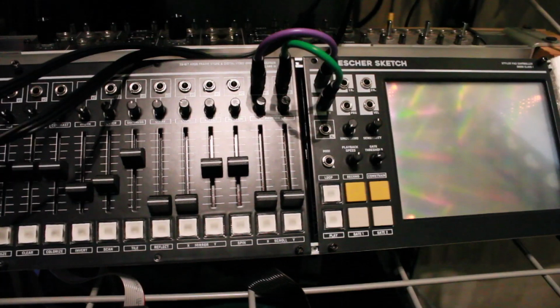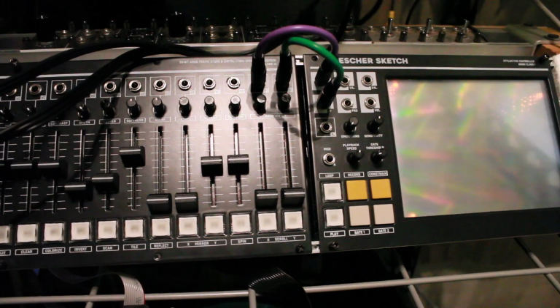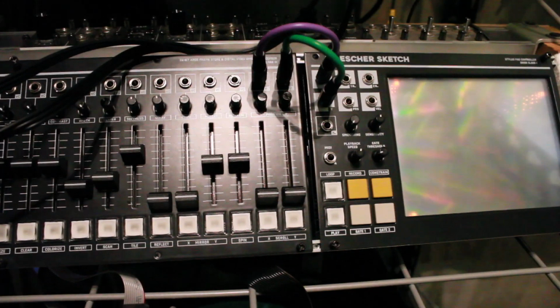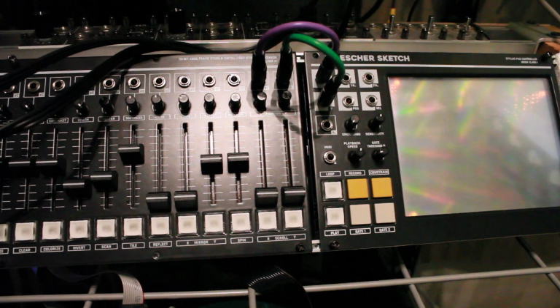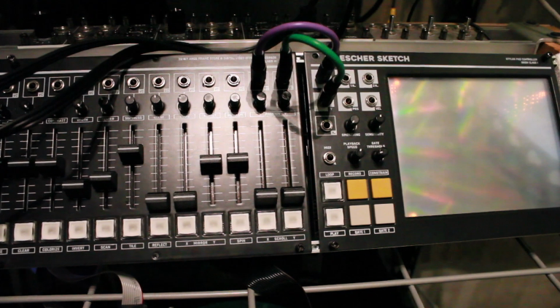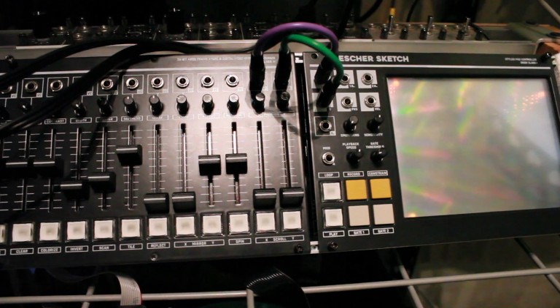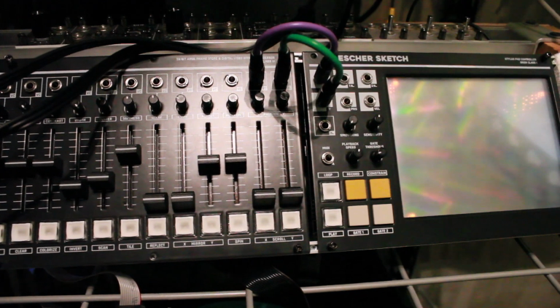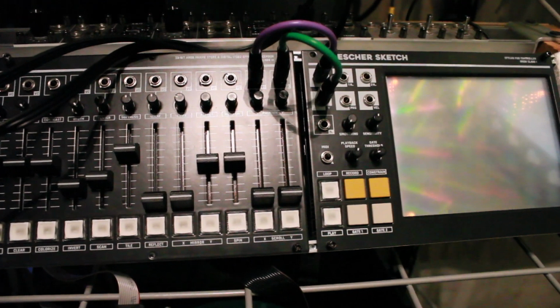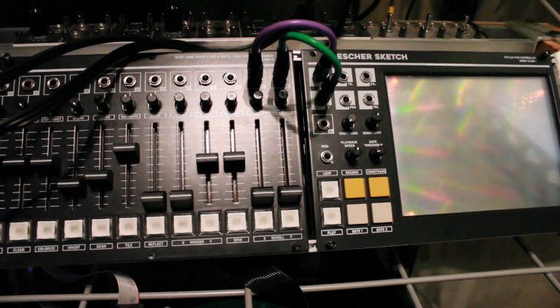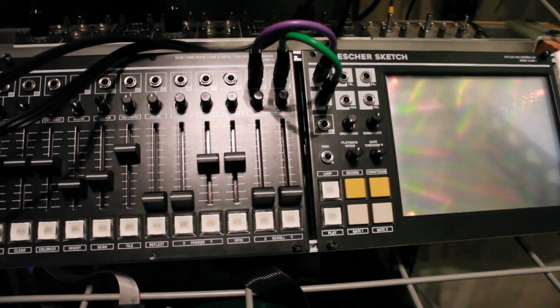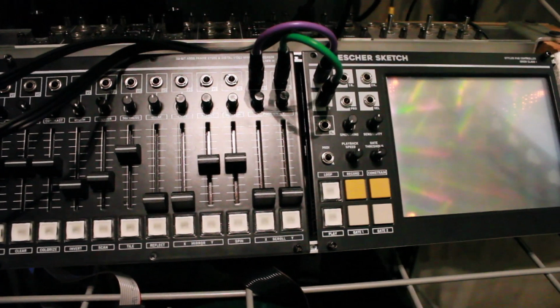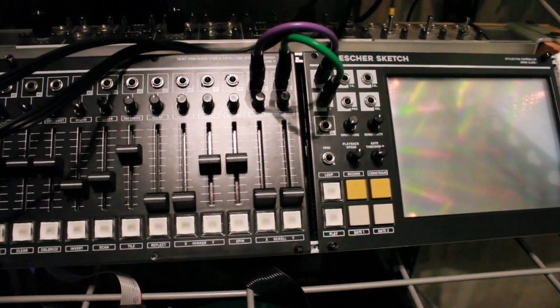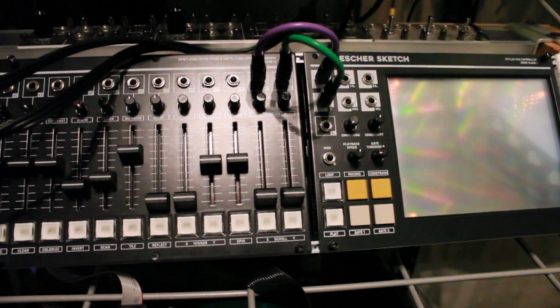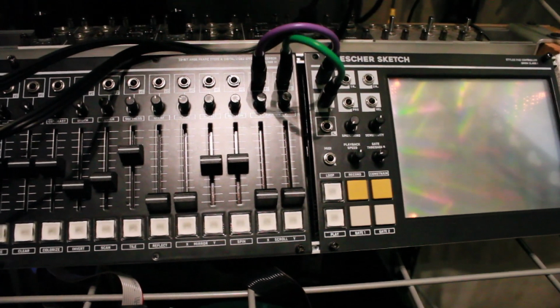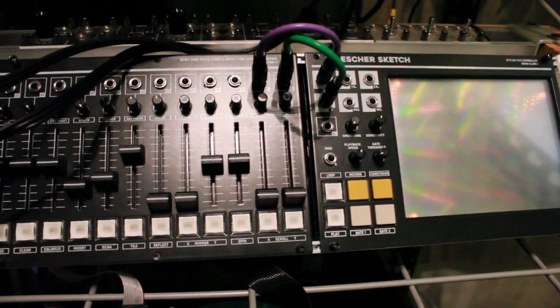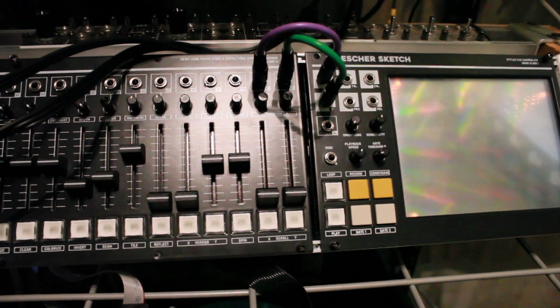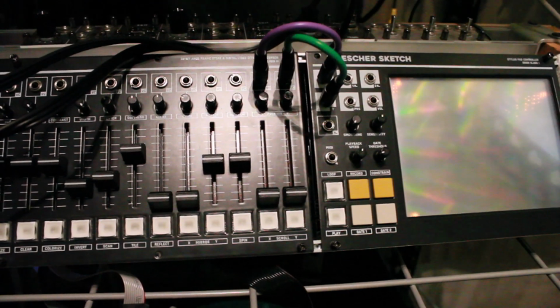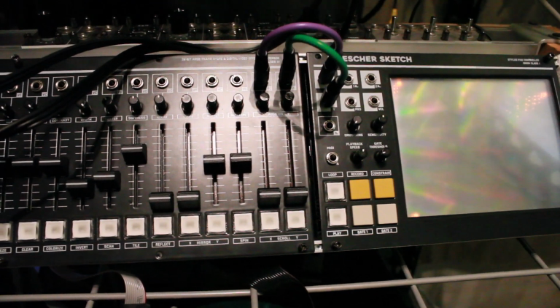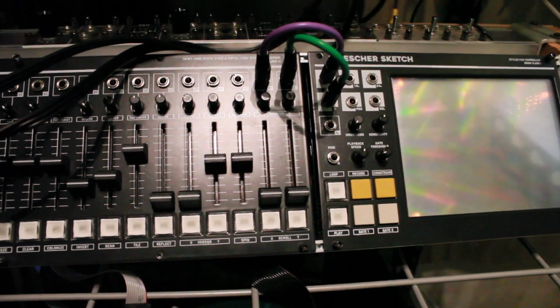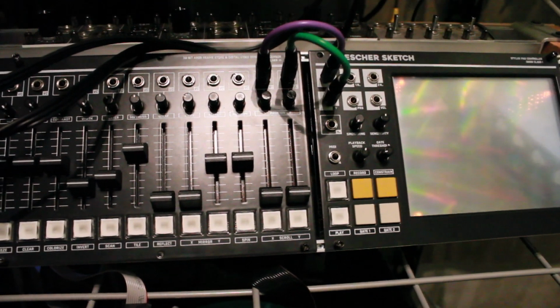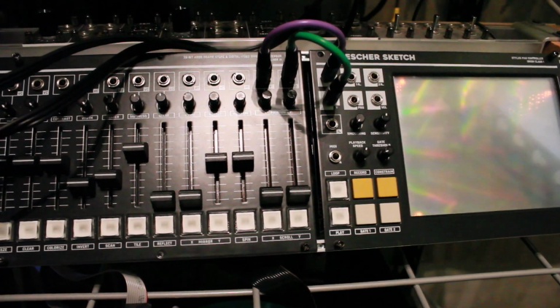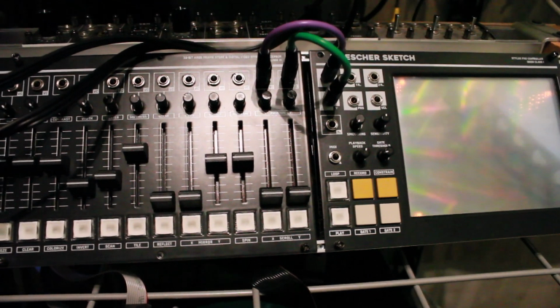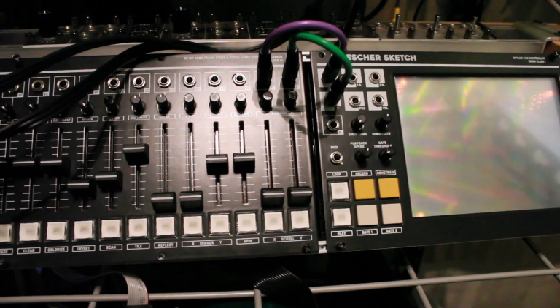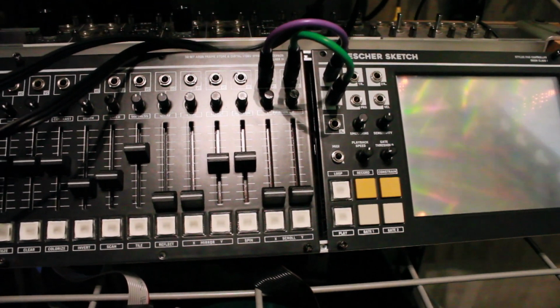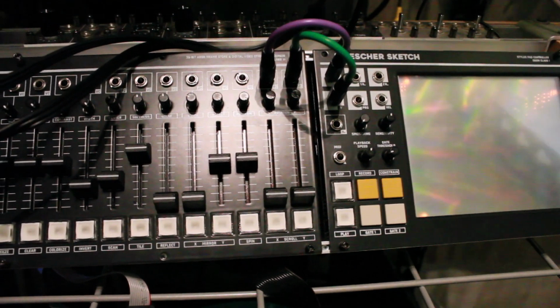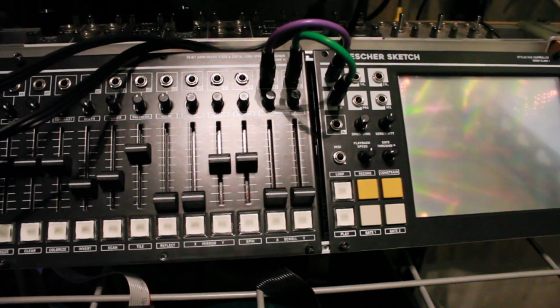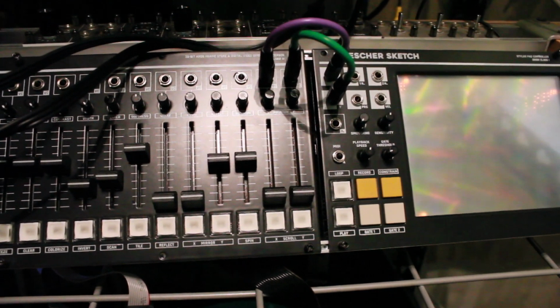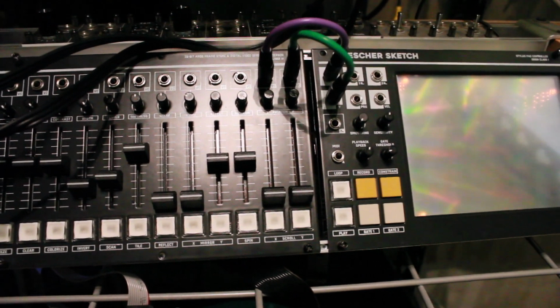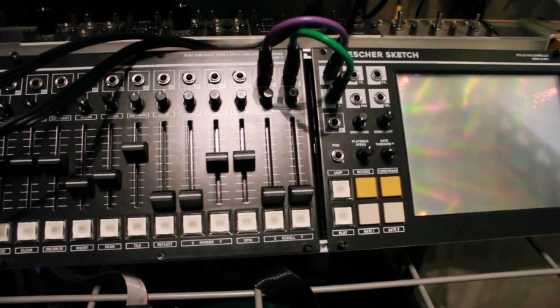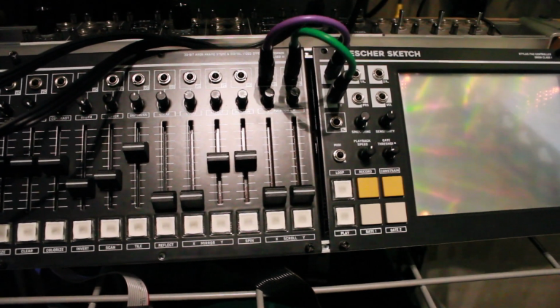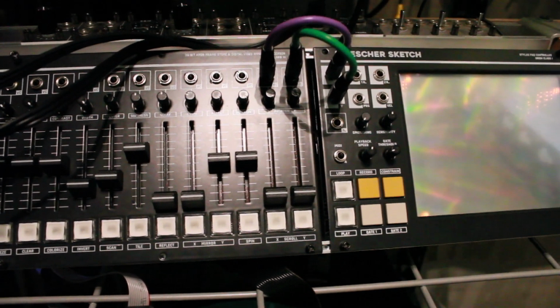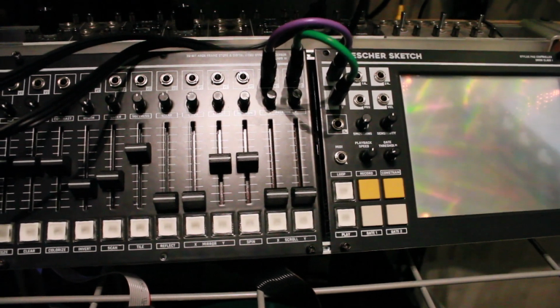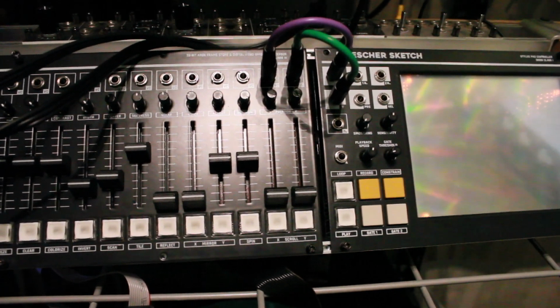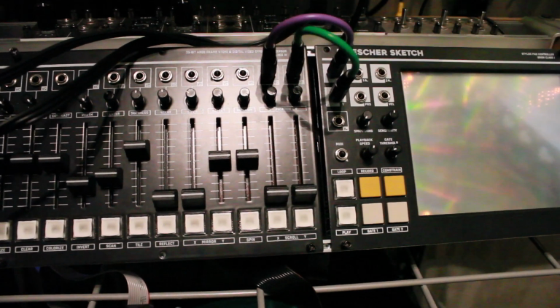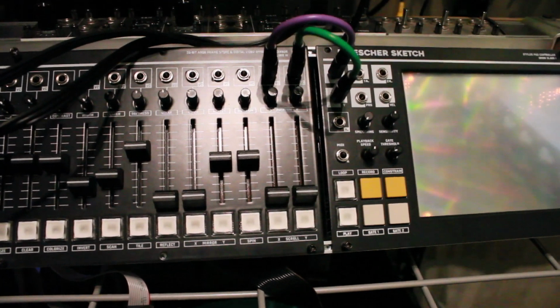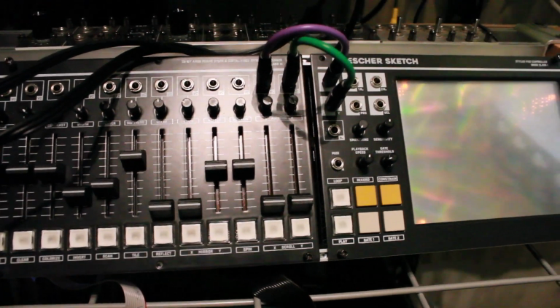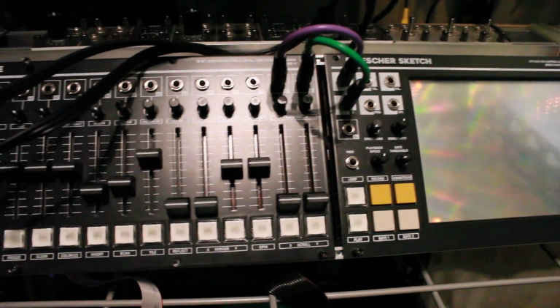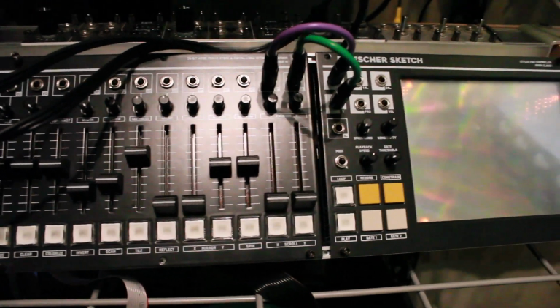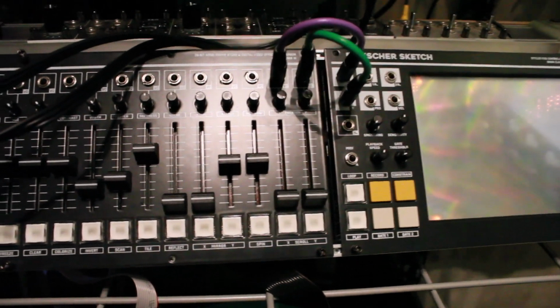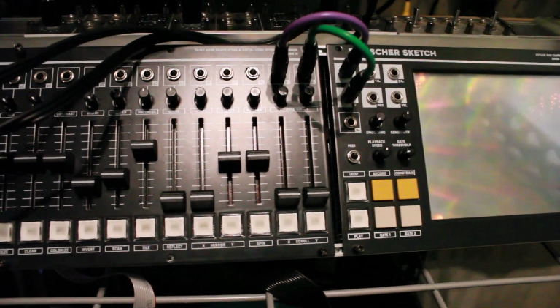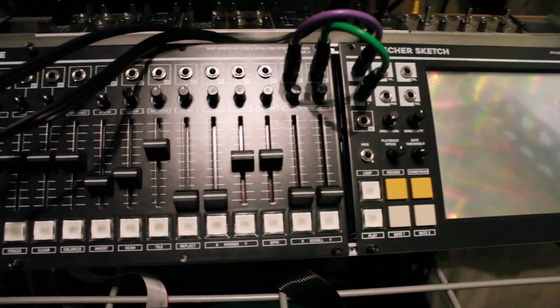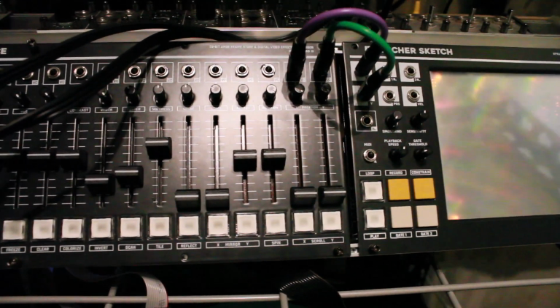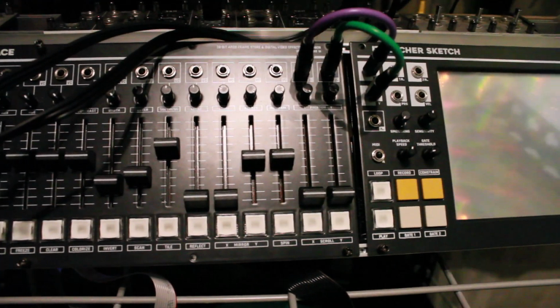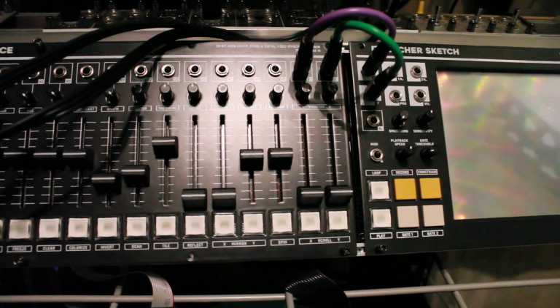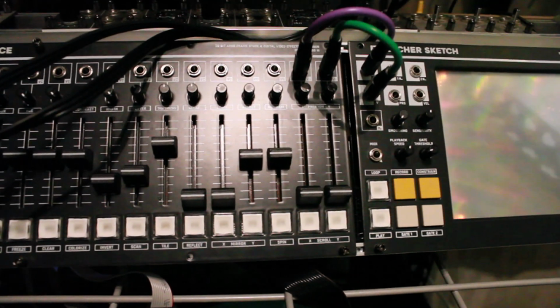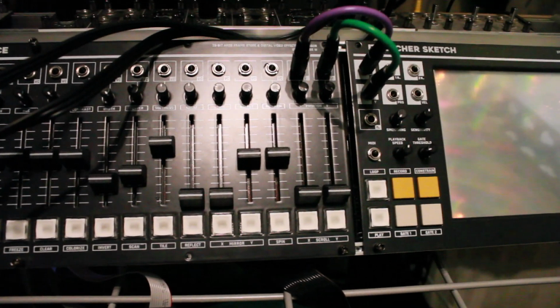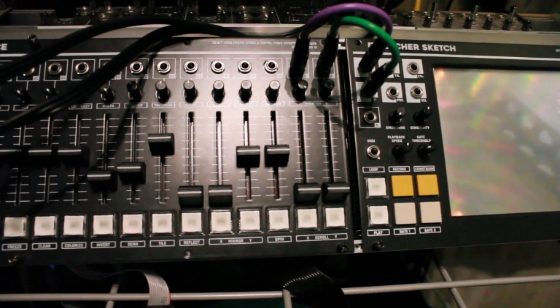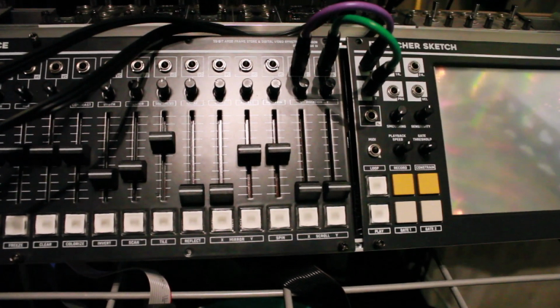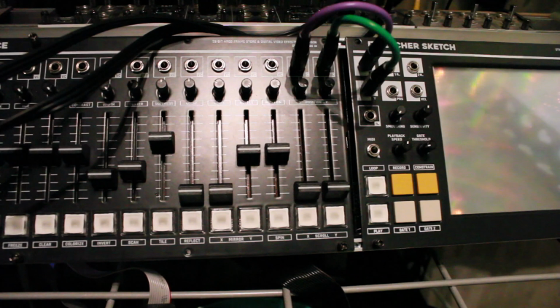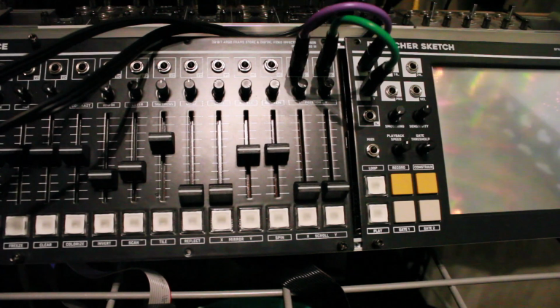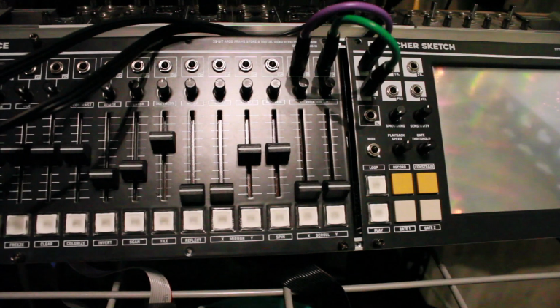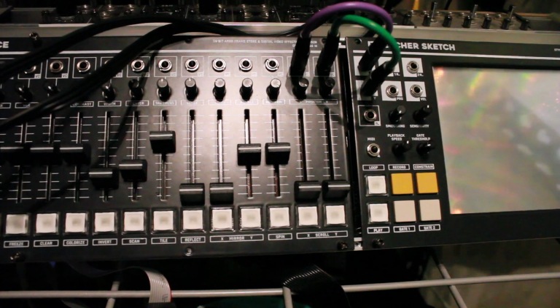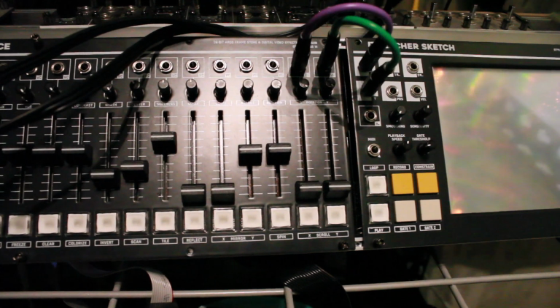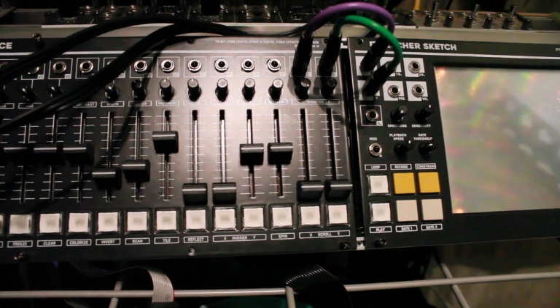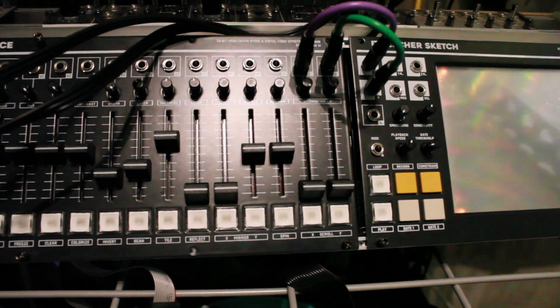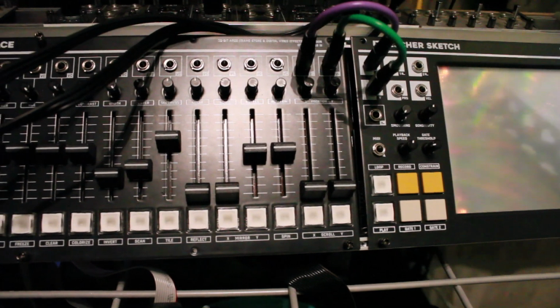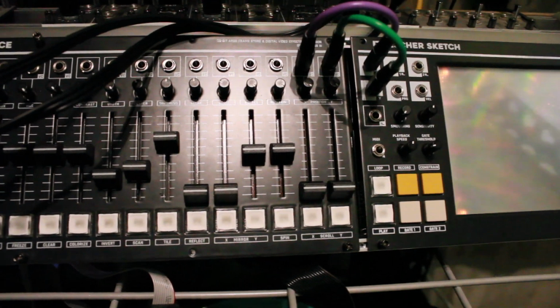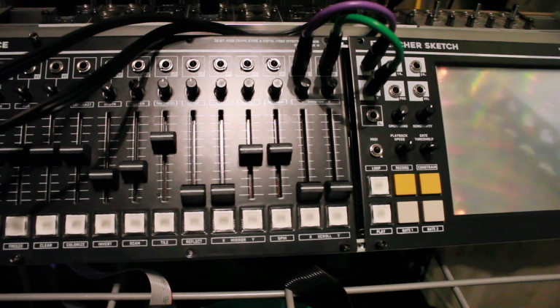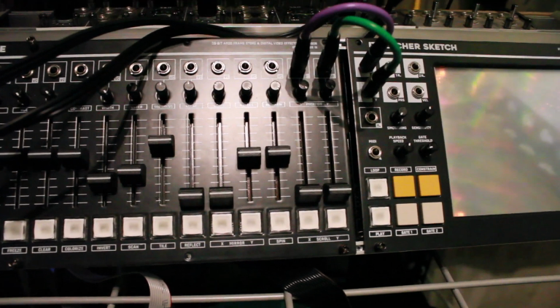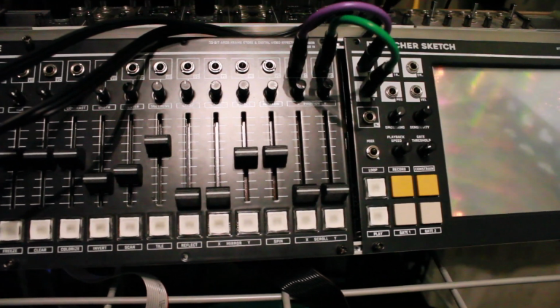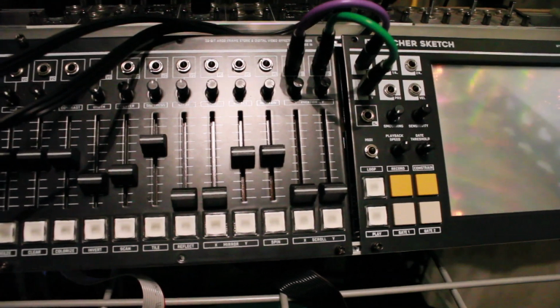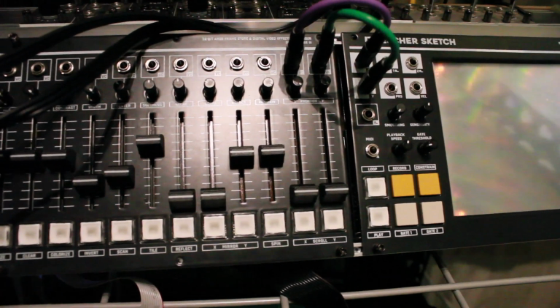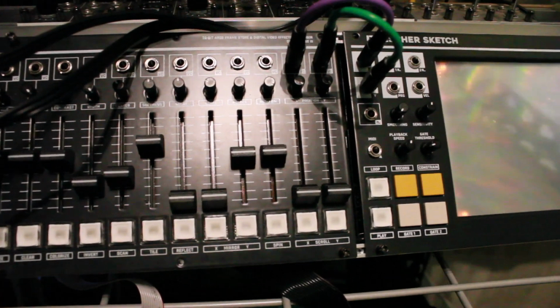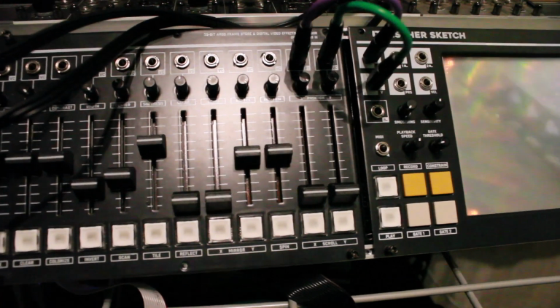Then hook up the XY from the Escher Sketch into the Memory Palace. The attenuators are all the way up and the sliders are all the way down.